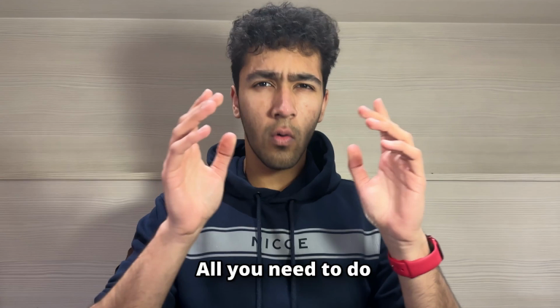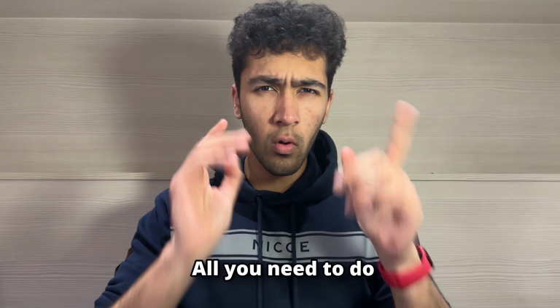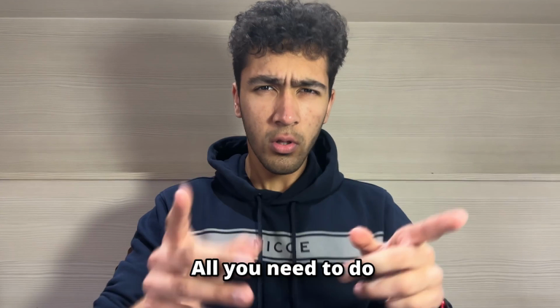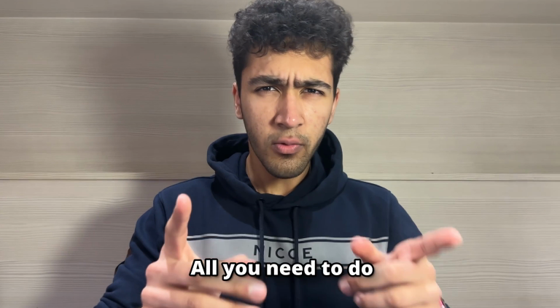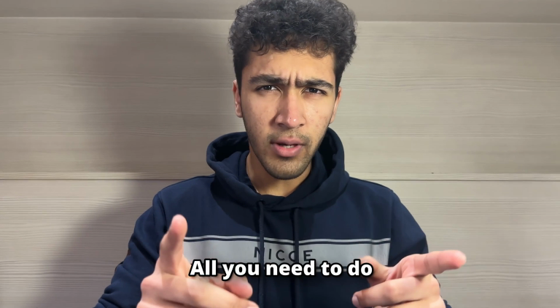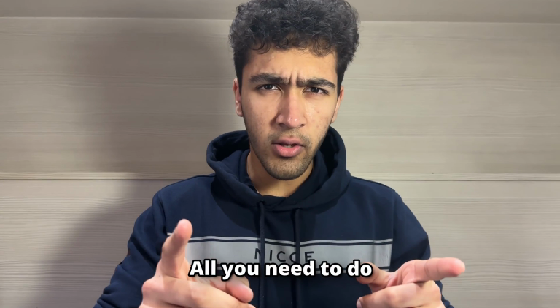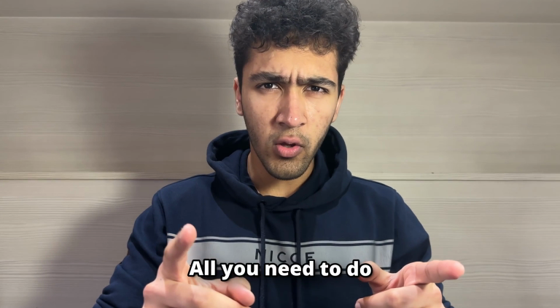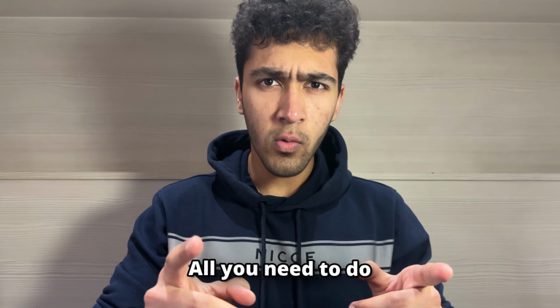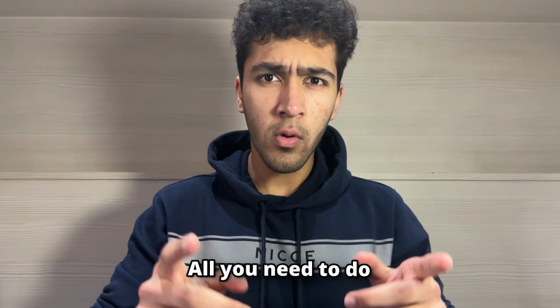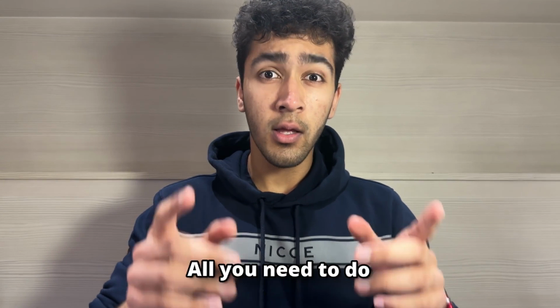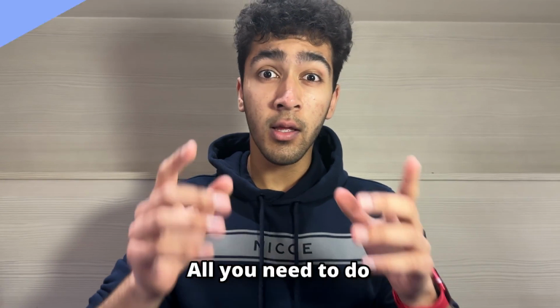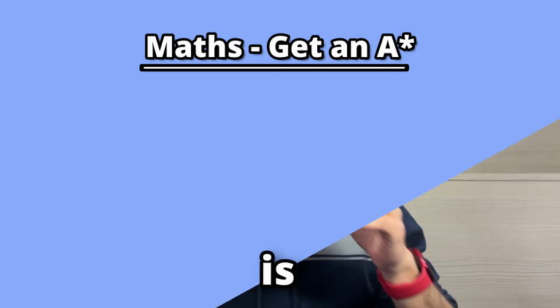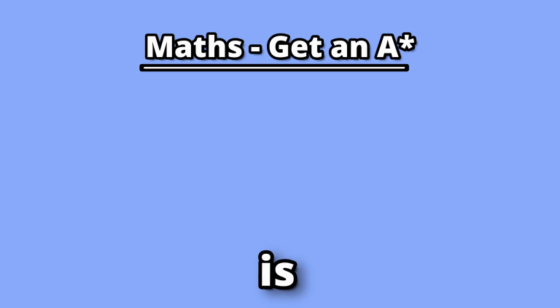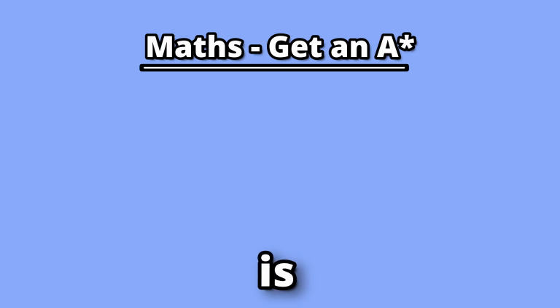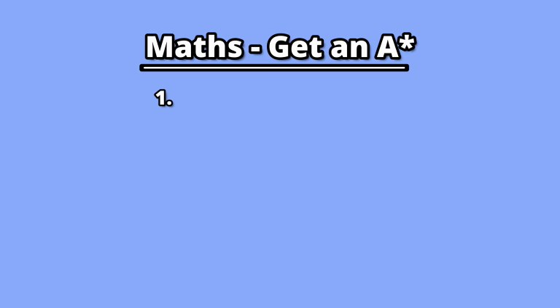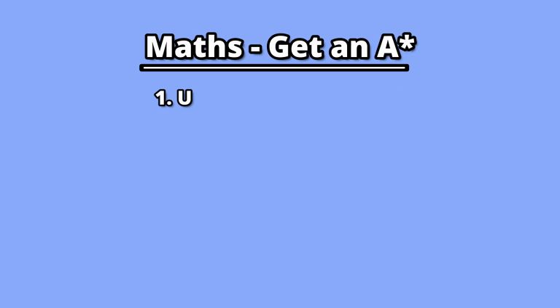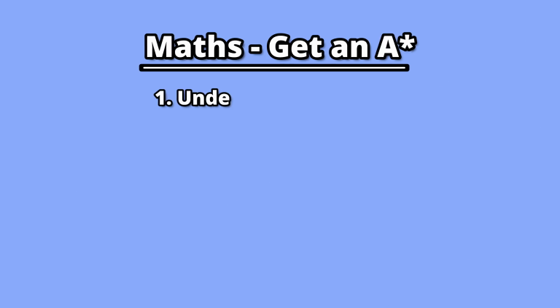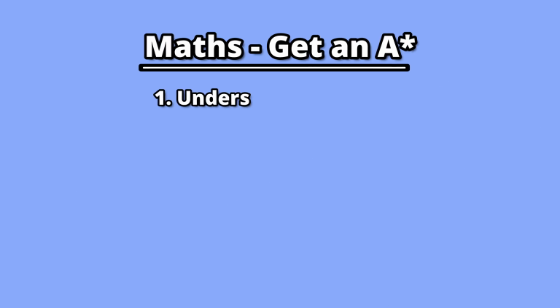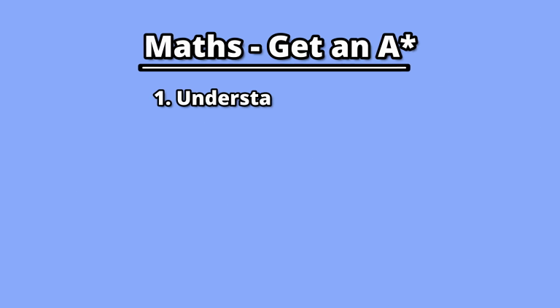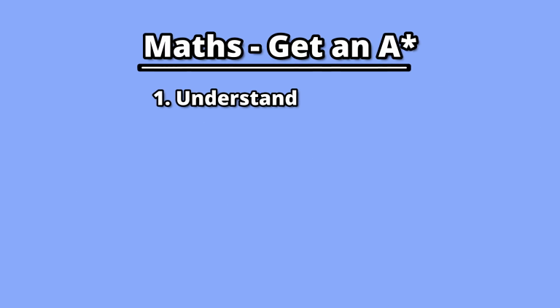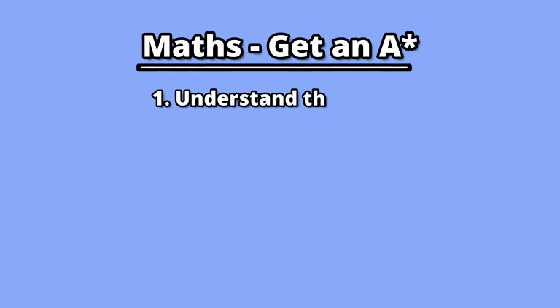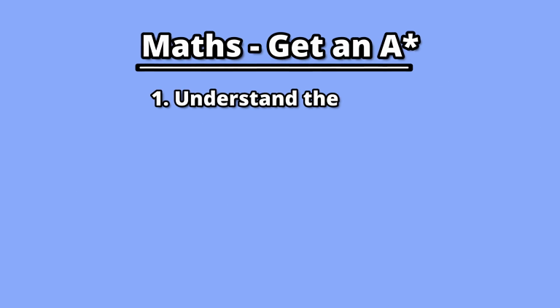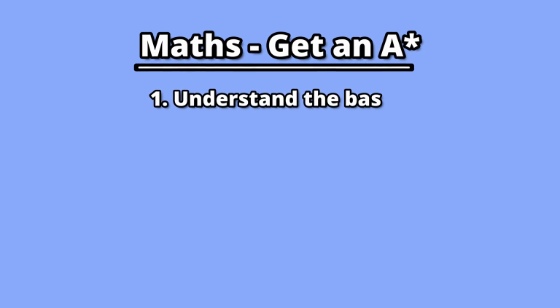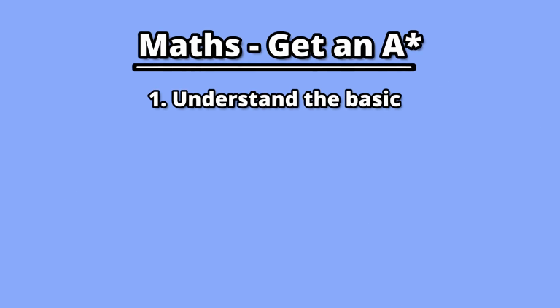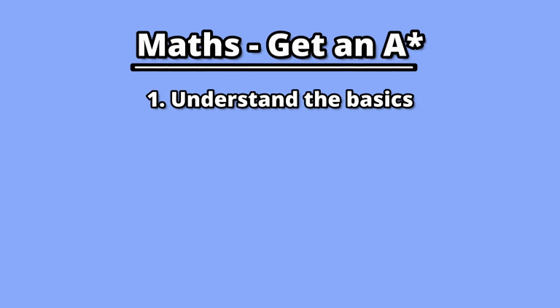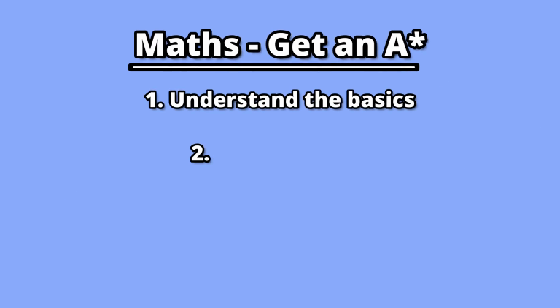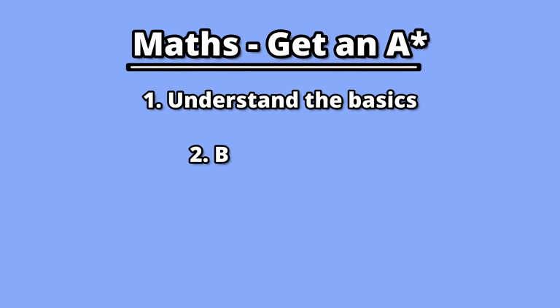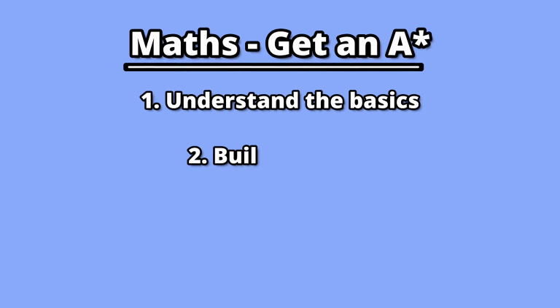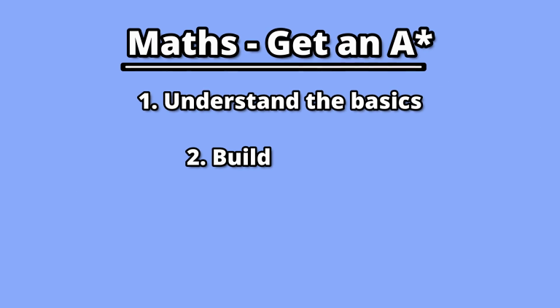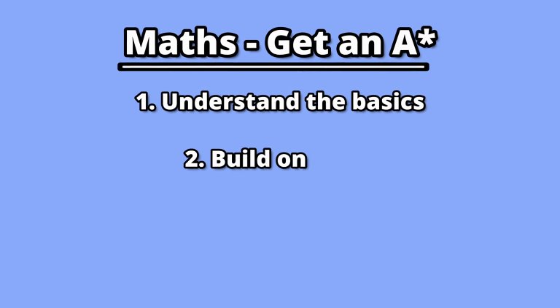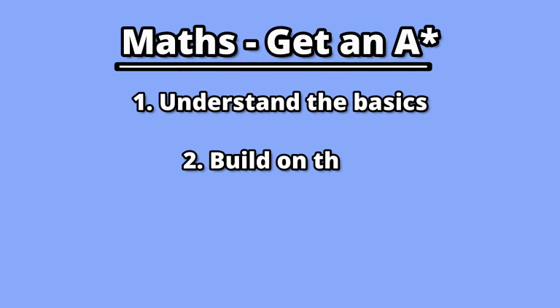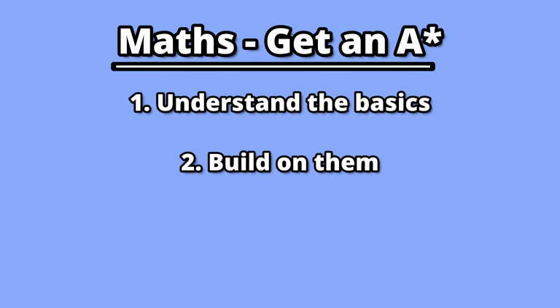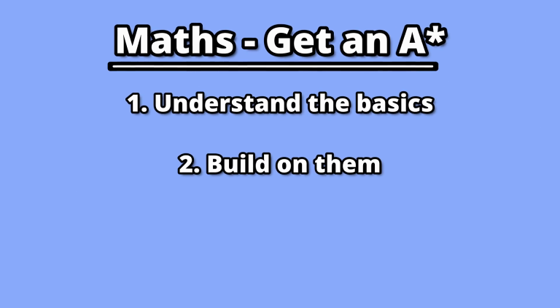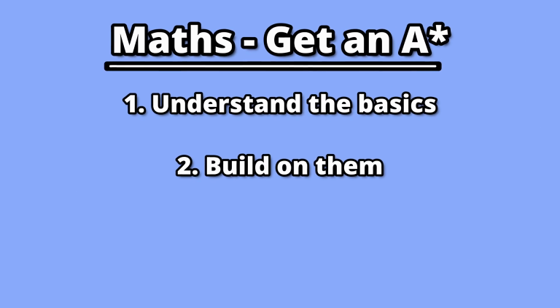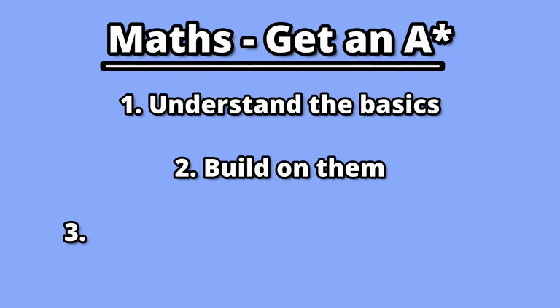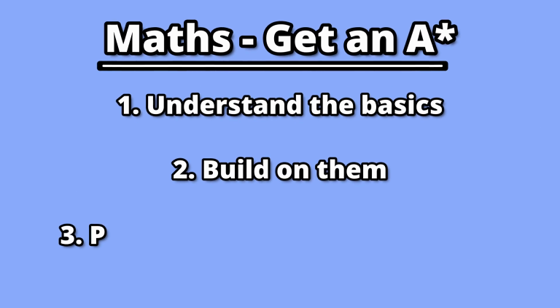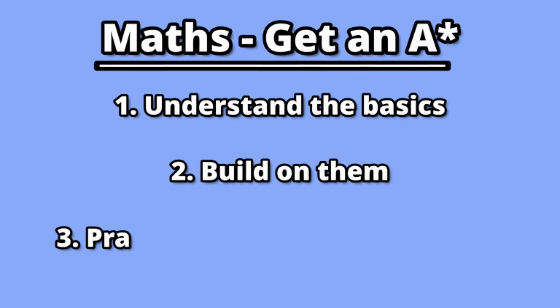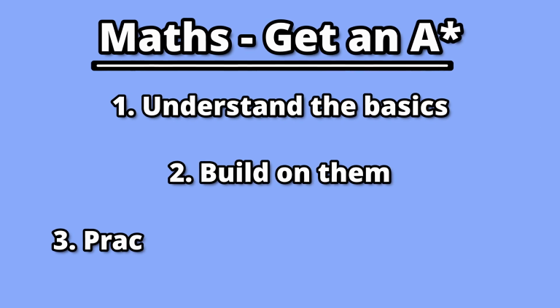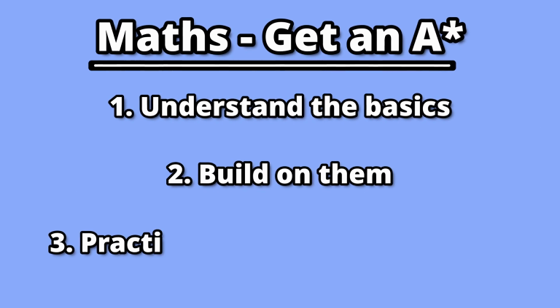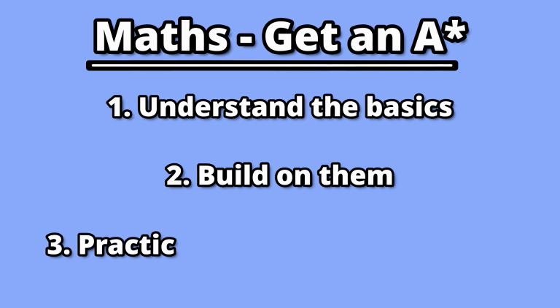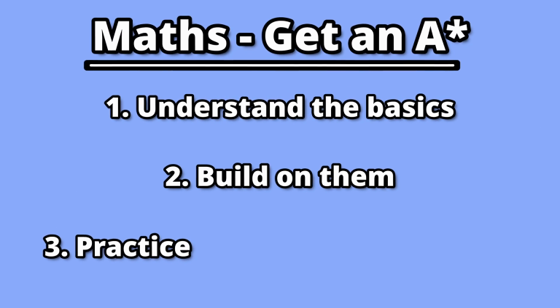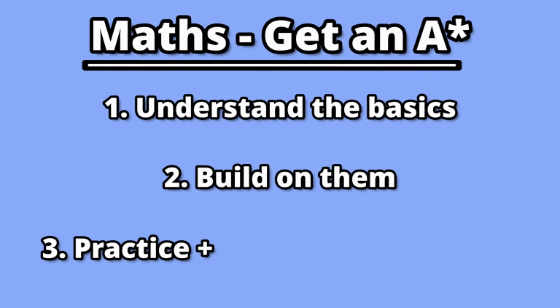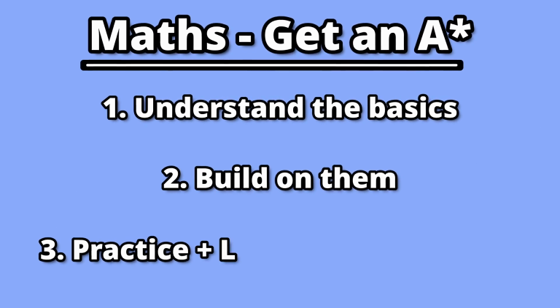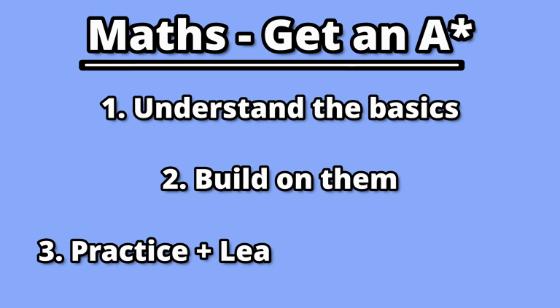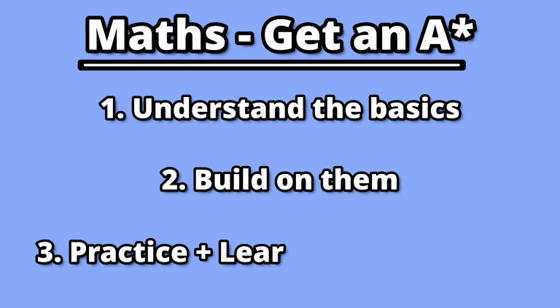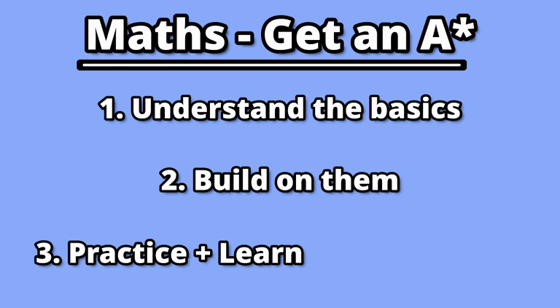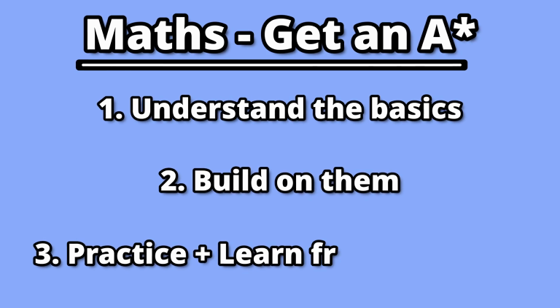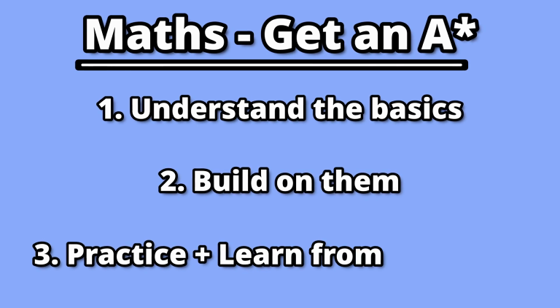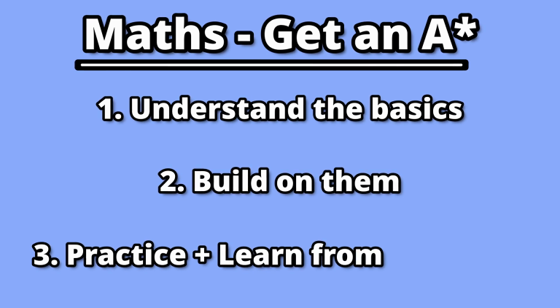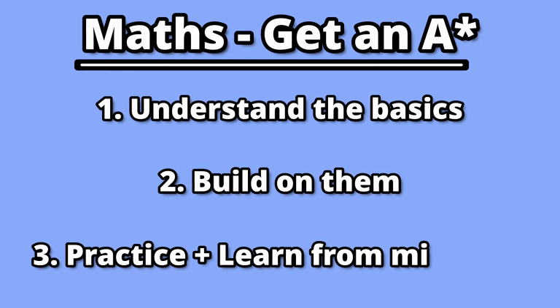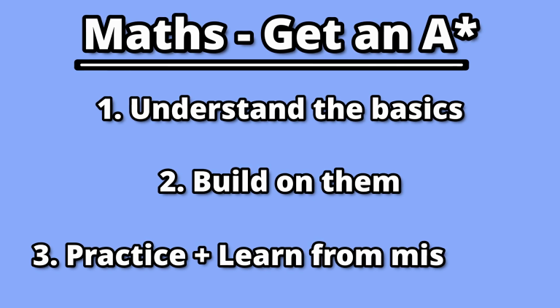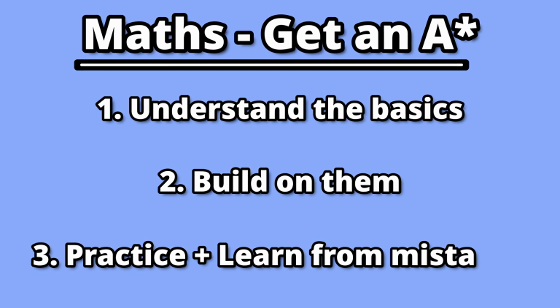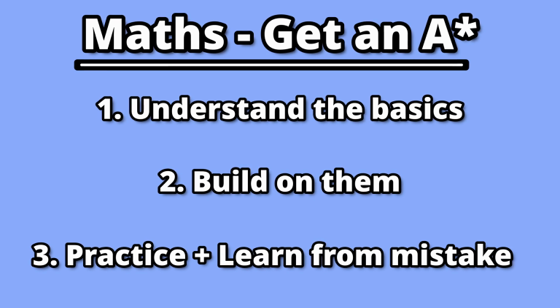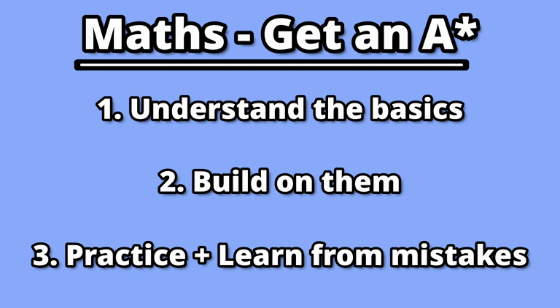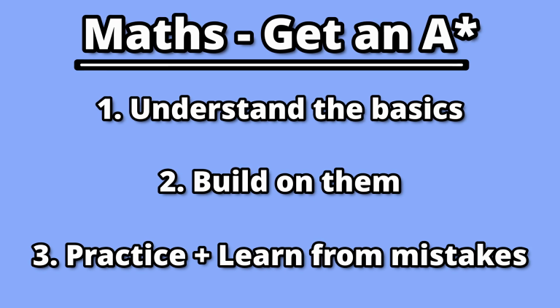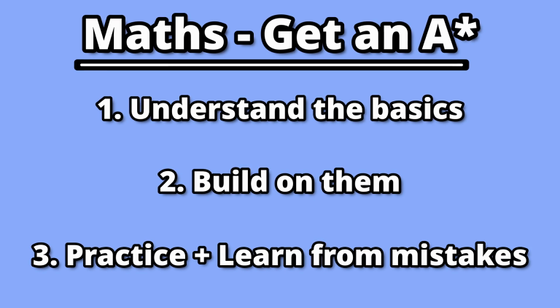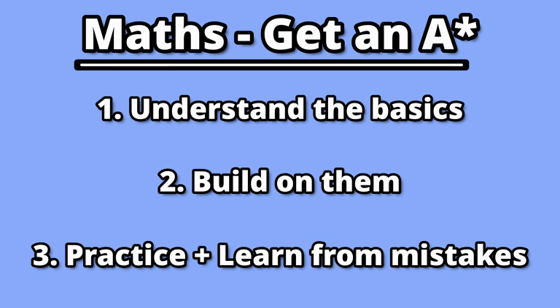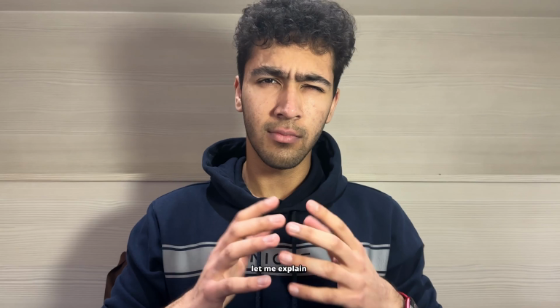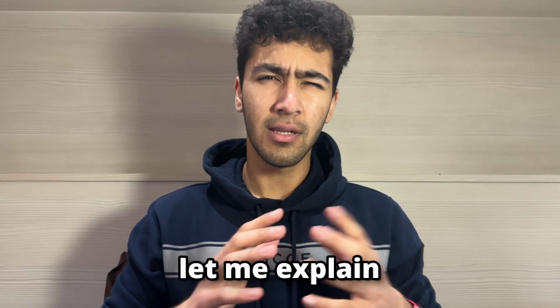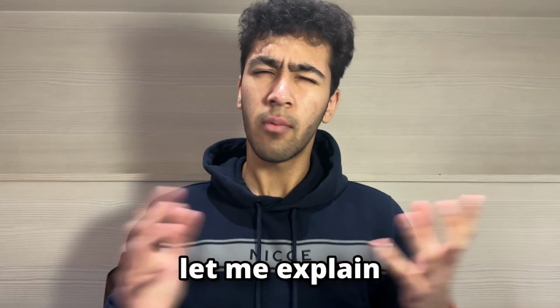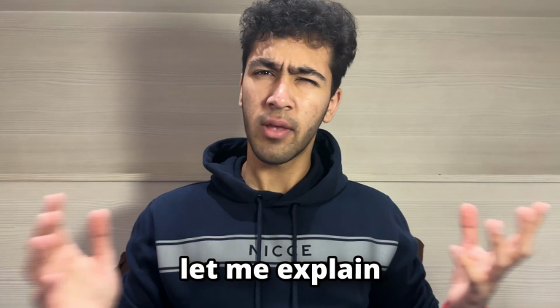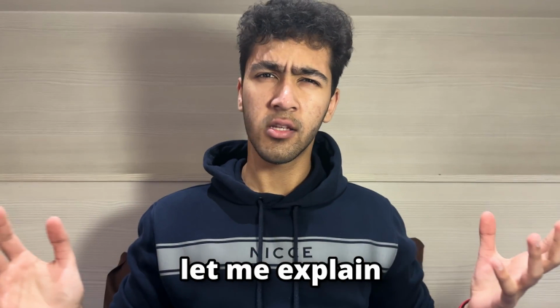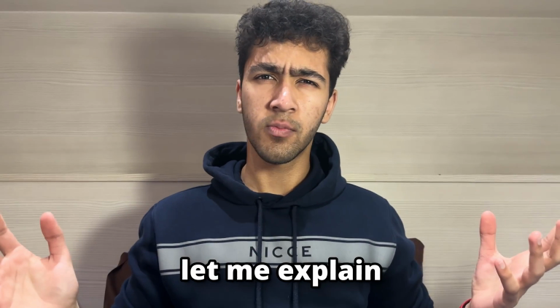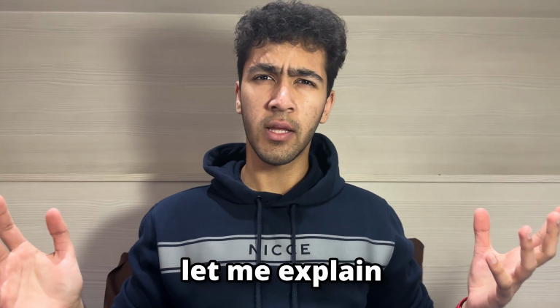All you need to do is understand the basics, build on them and practice and learn from your mistakes. Let me explain.